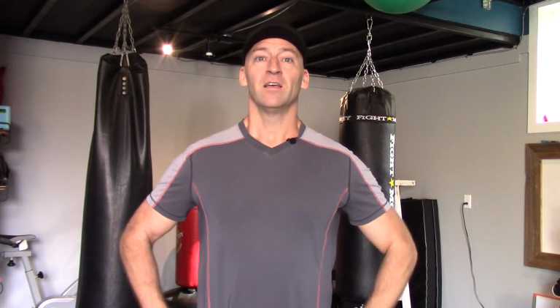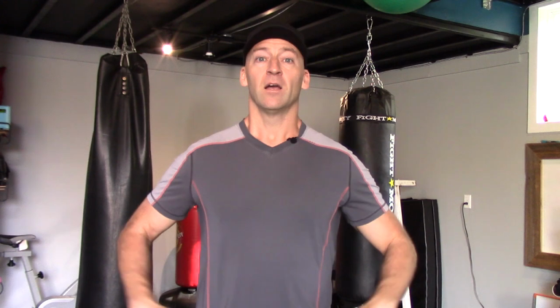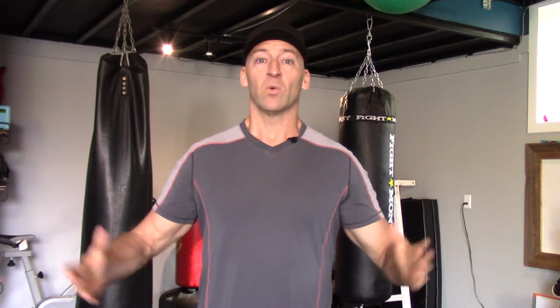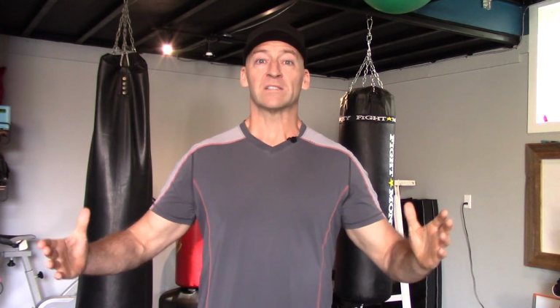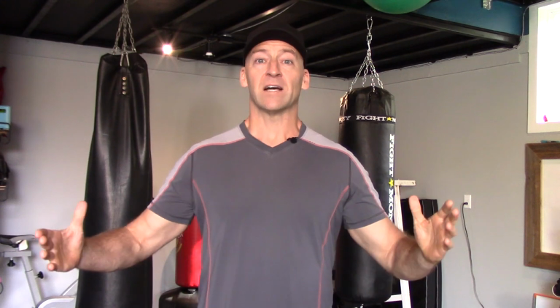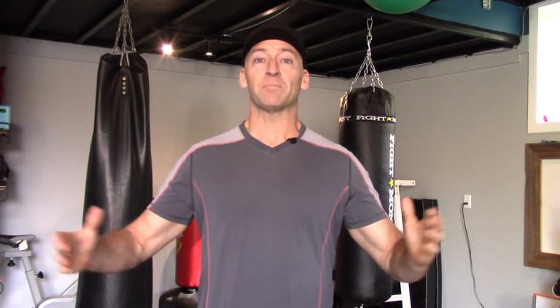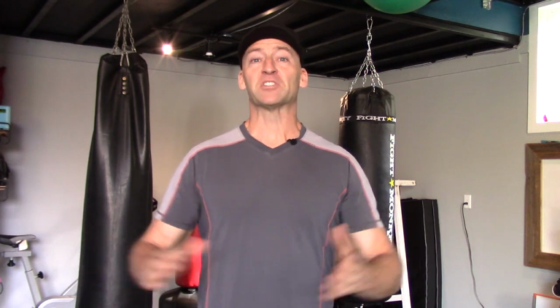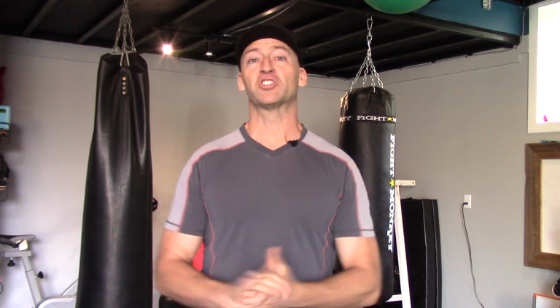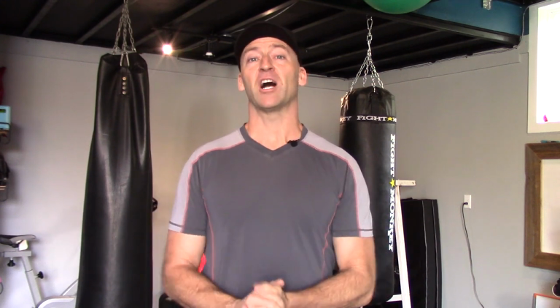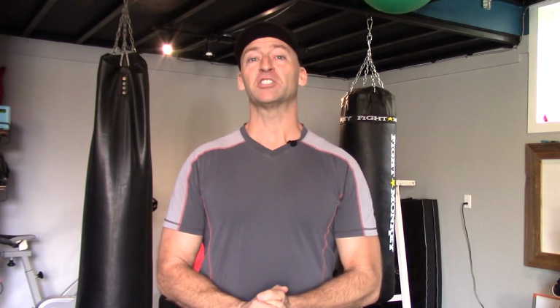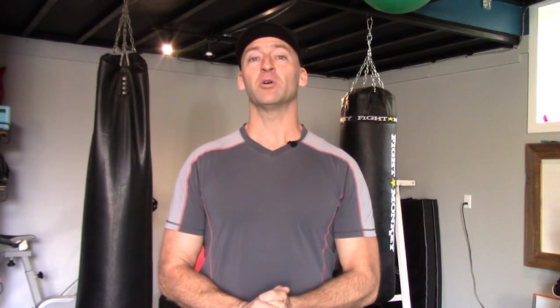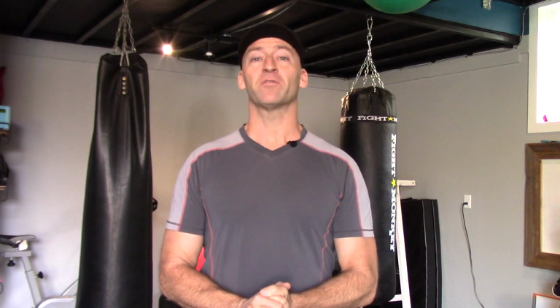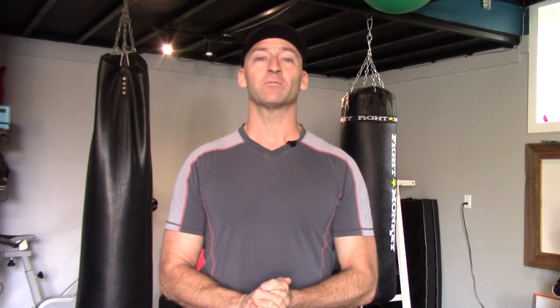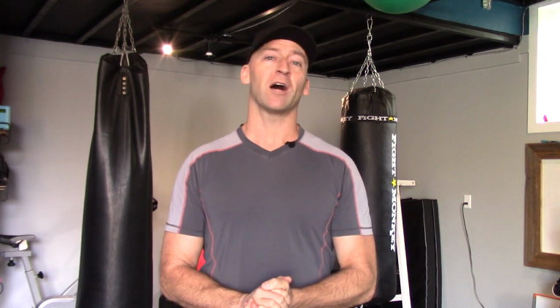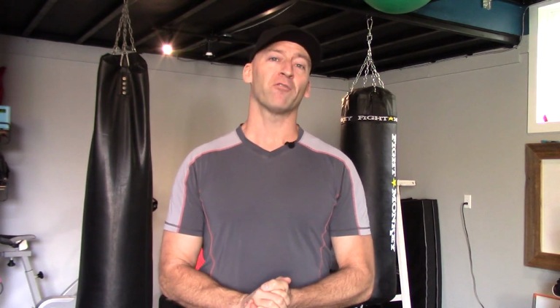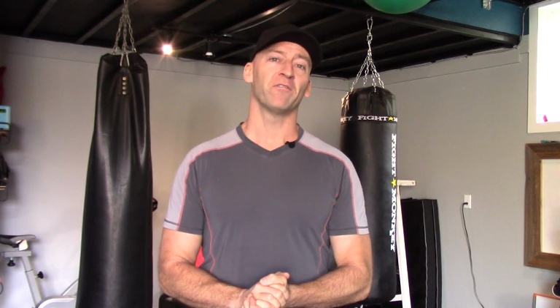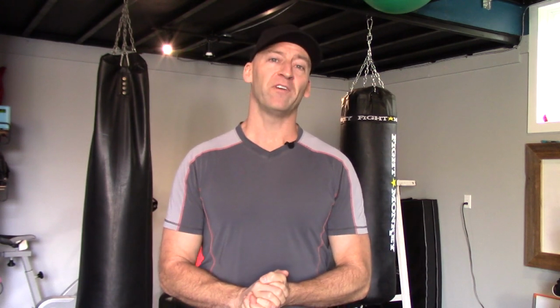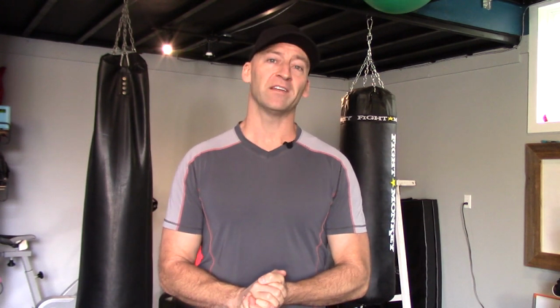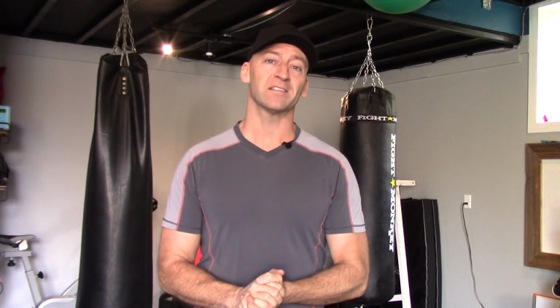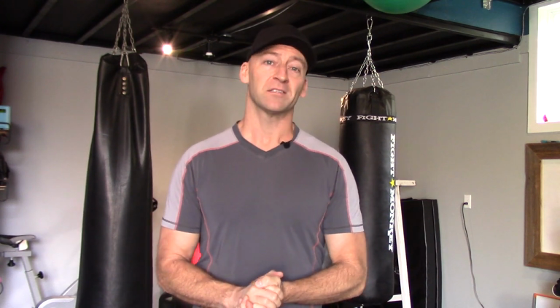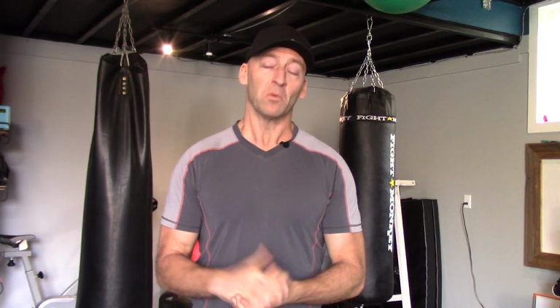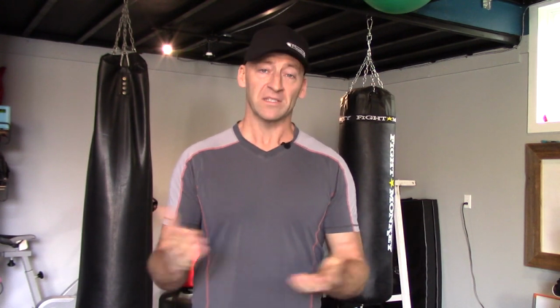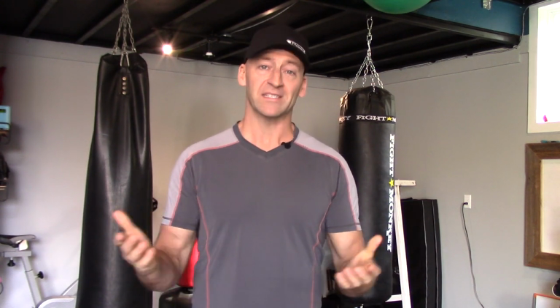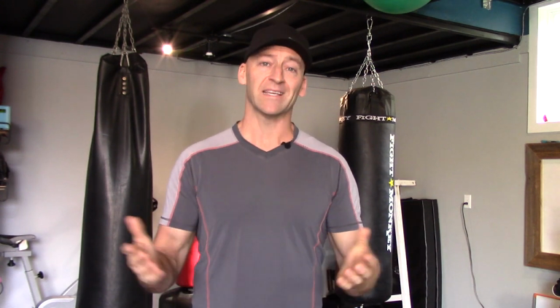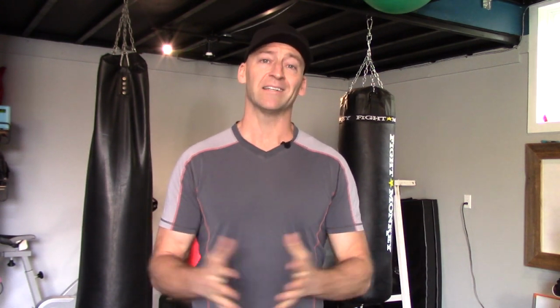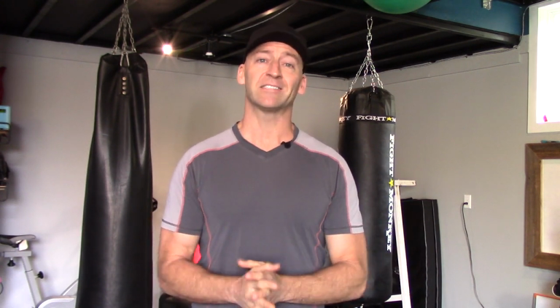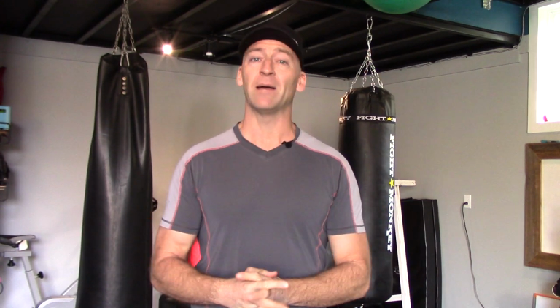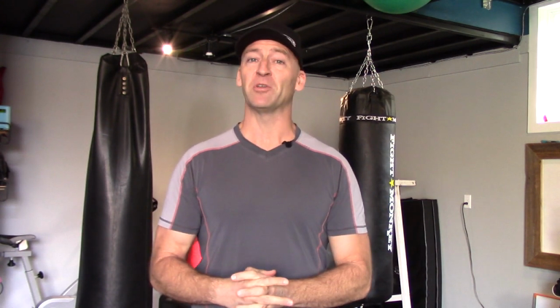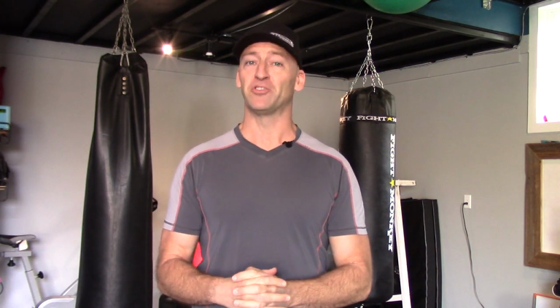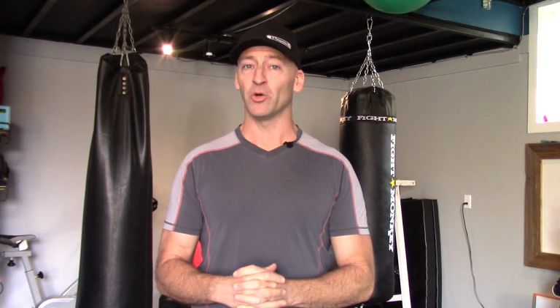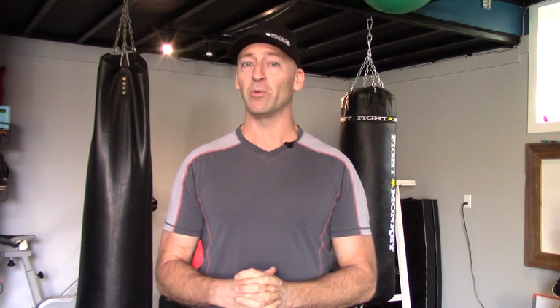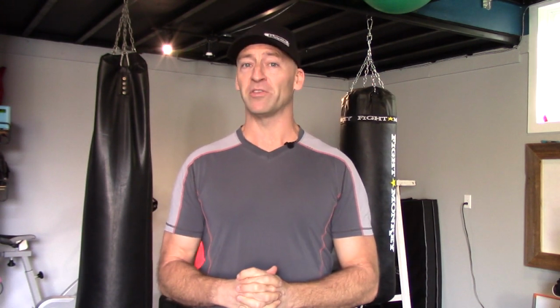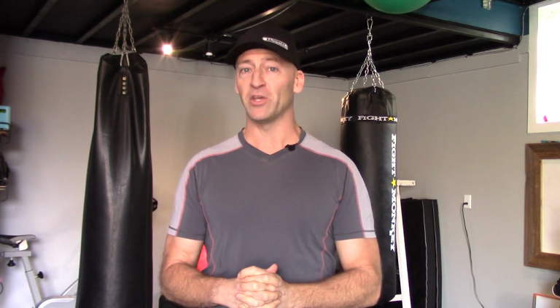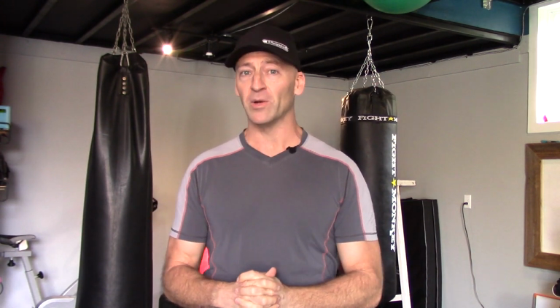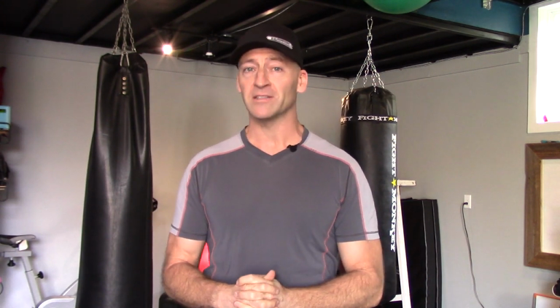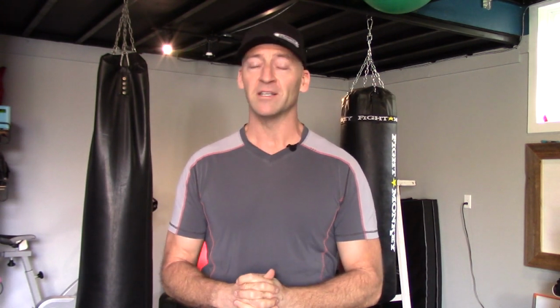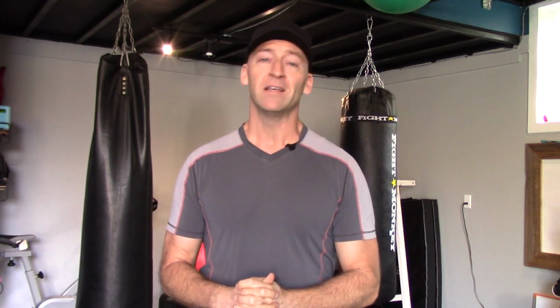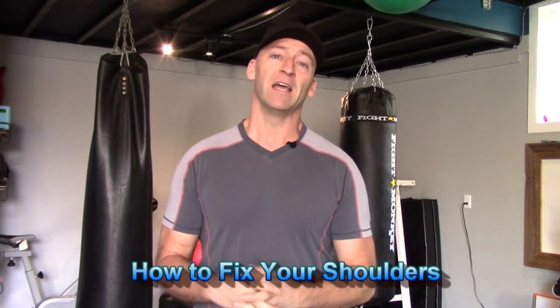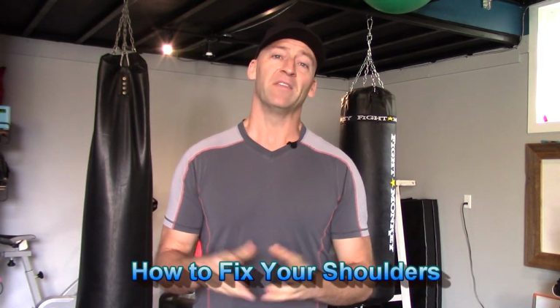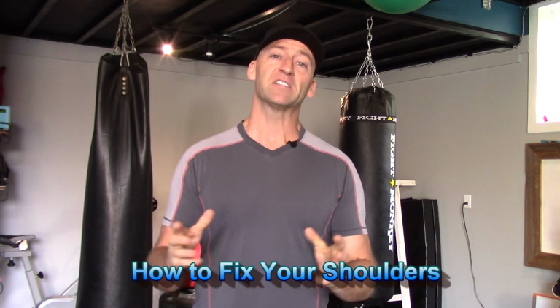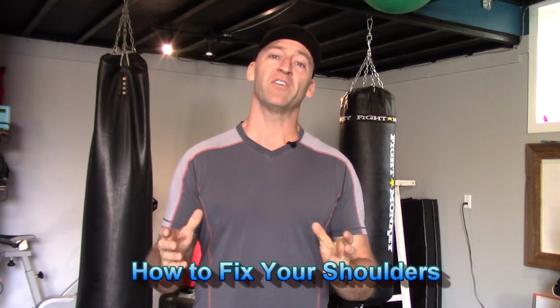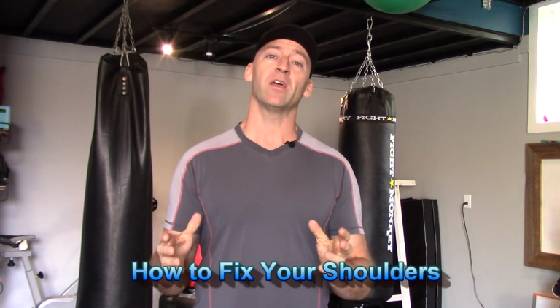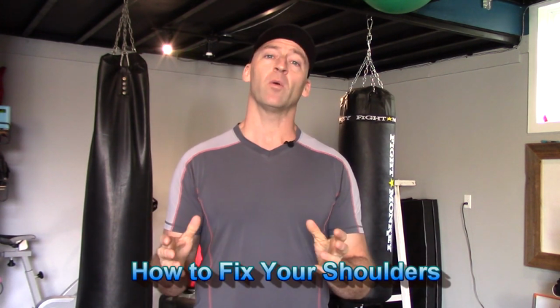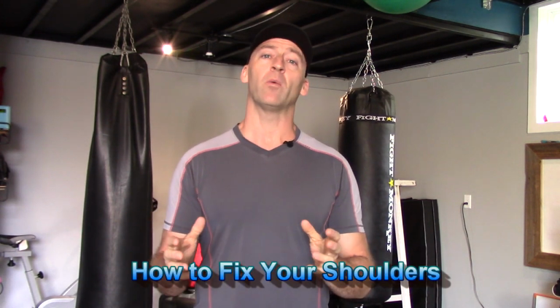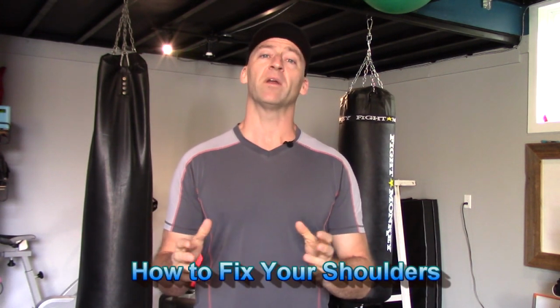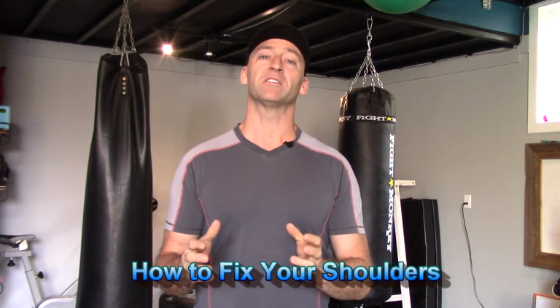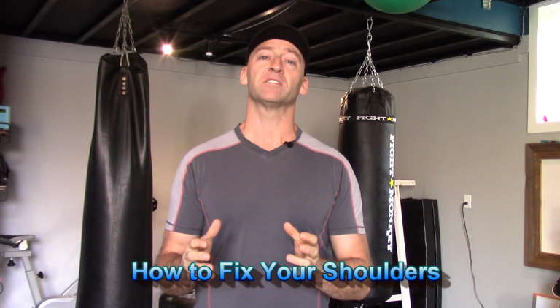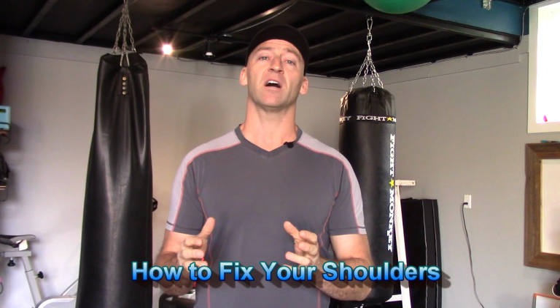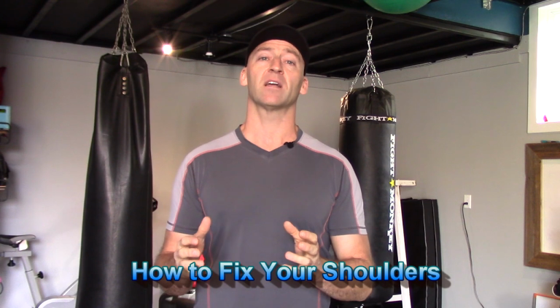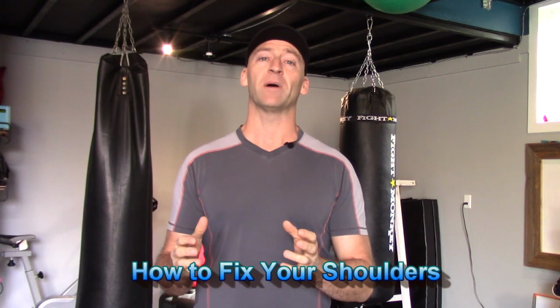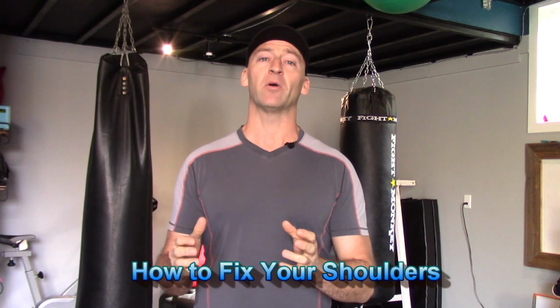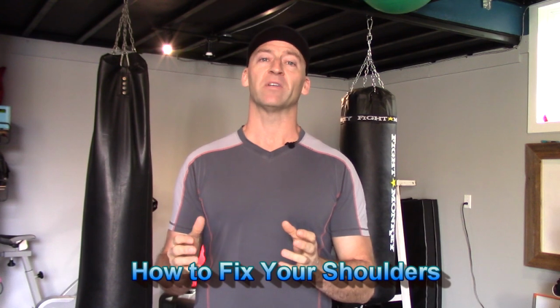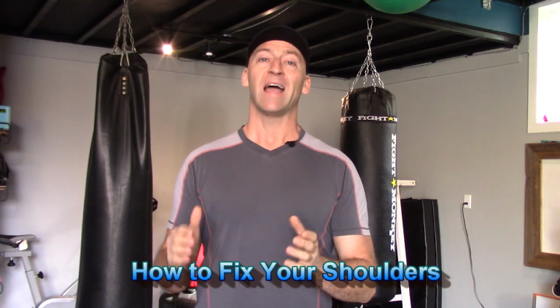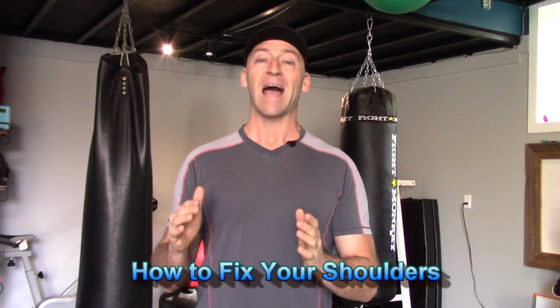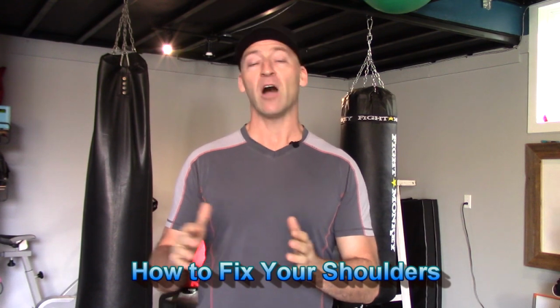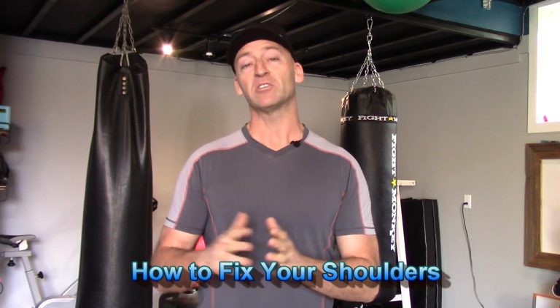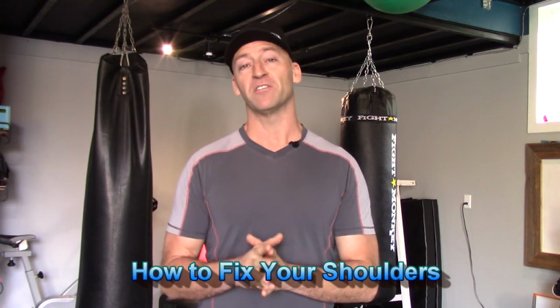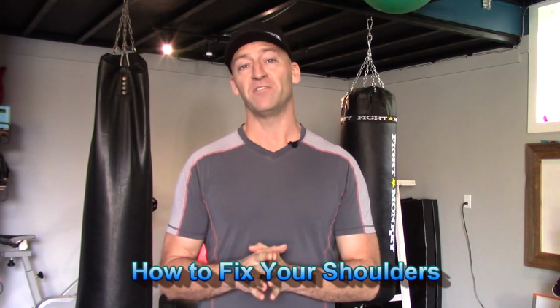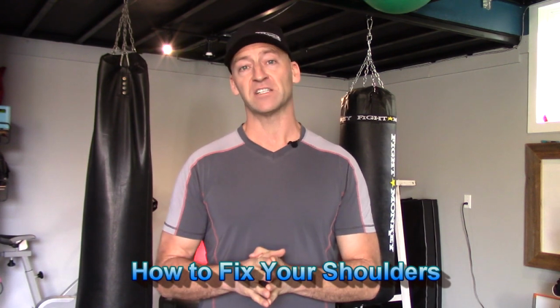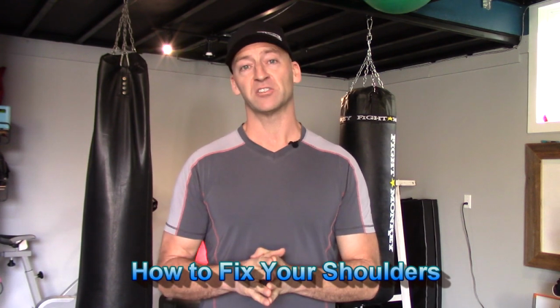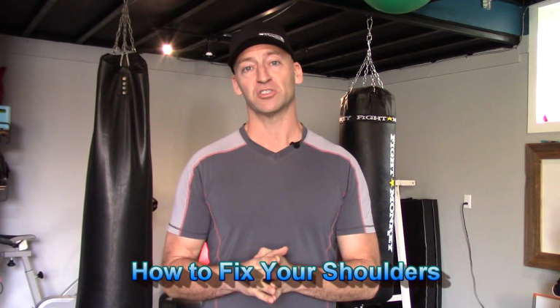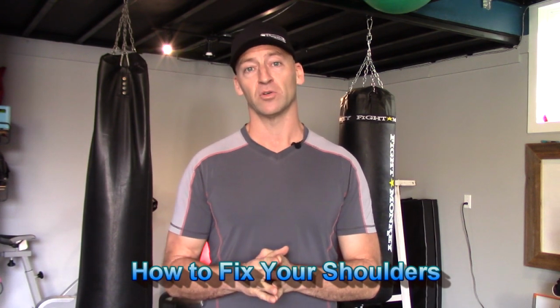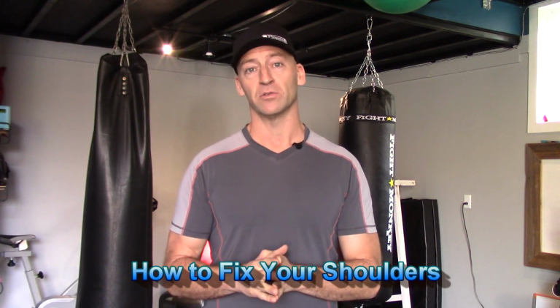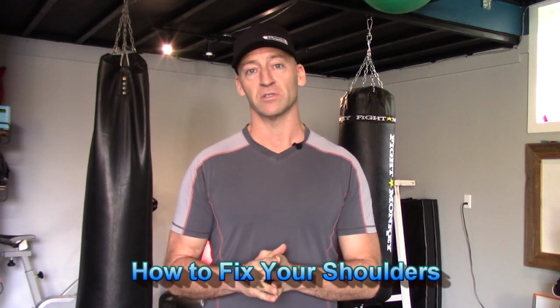What's up? It's Josh Hewitt from Top Form Fitness. Once again, time to do it with Hewitt. In this video I wanted to talk about how to fix your shoulders.